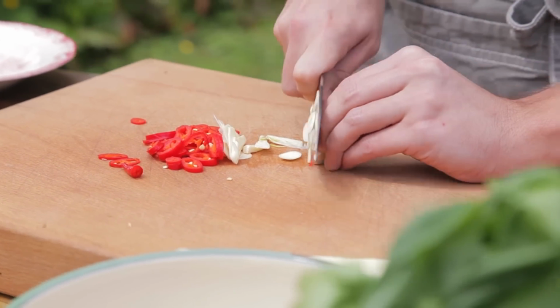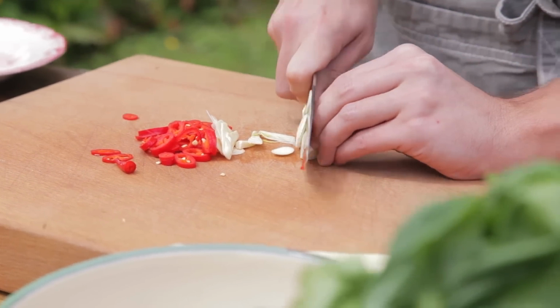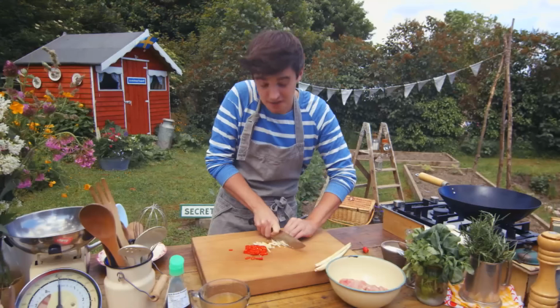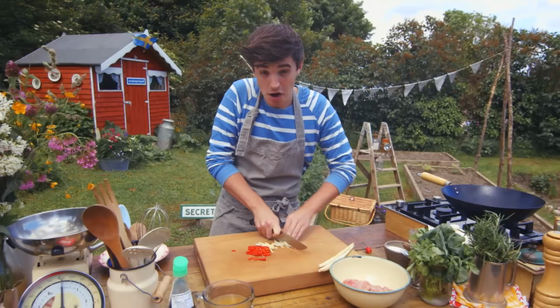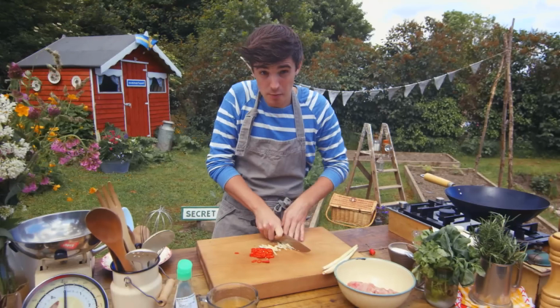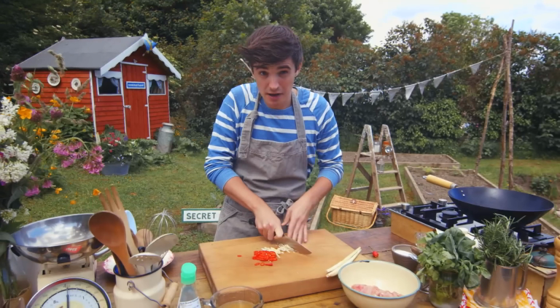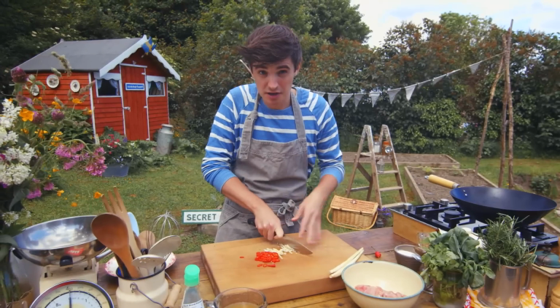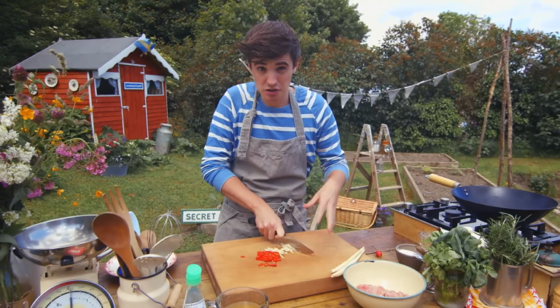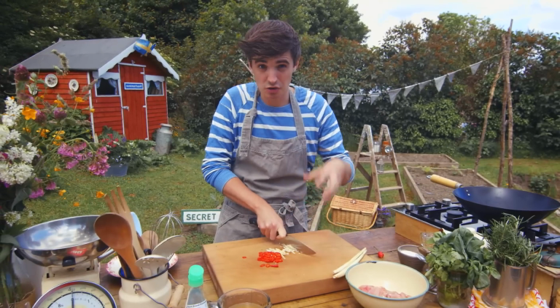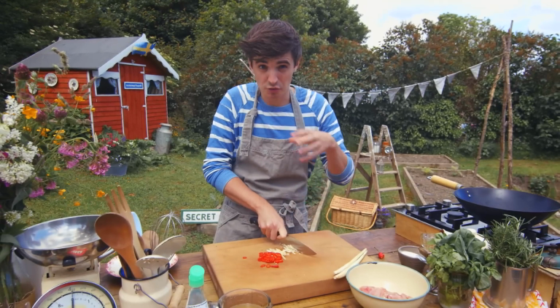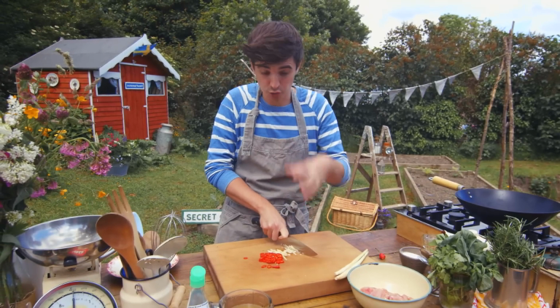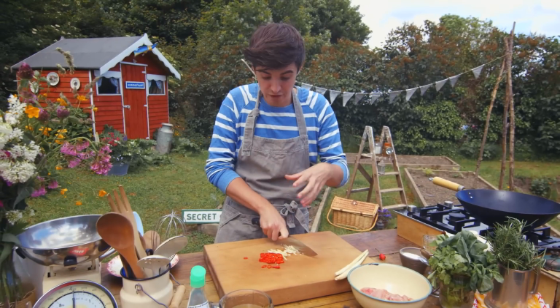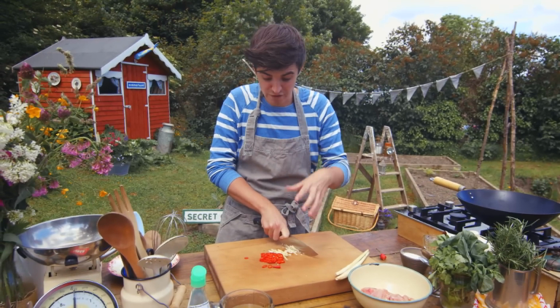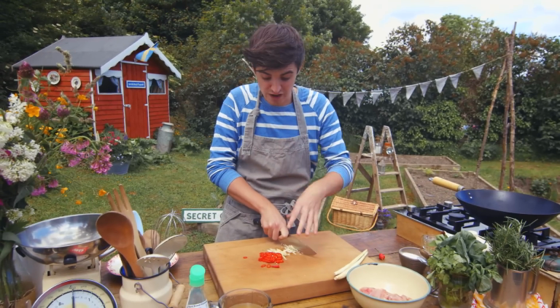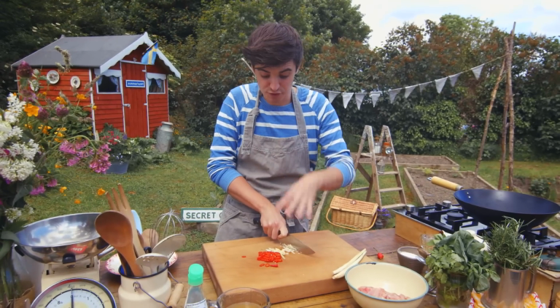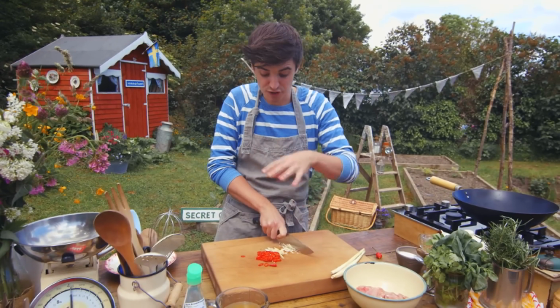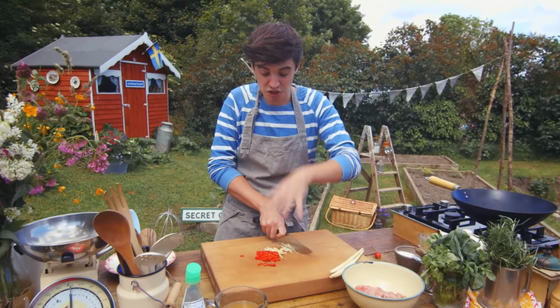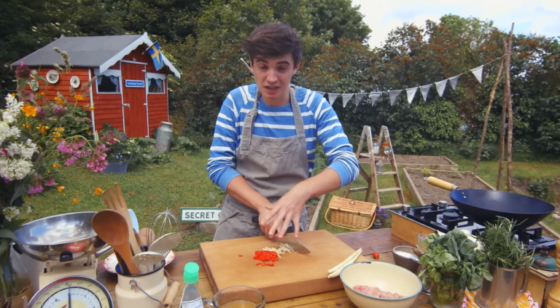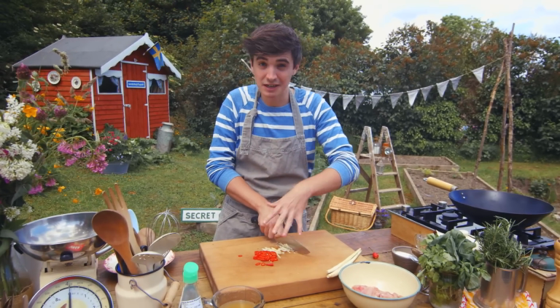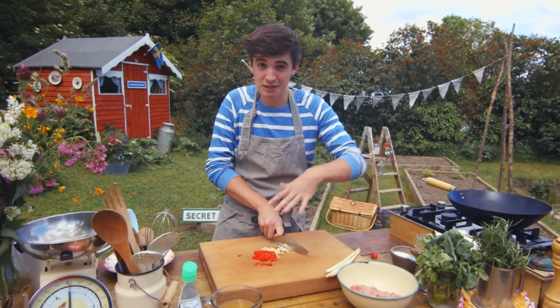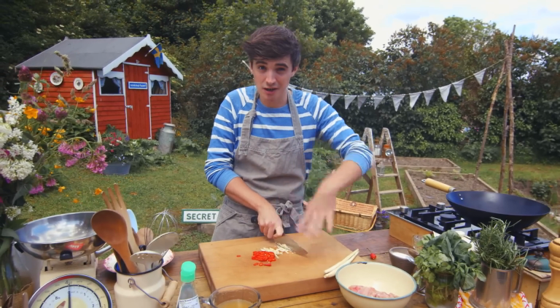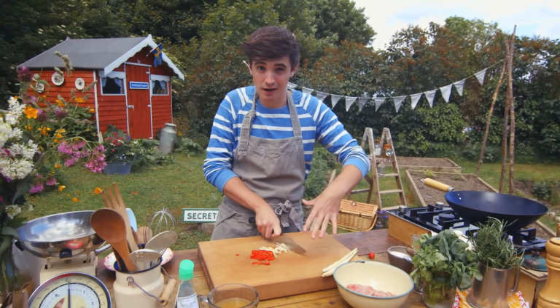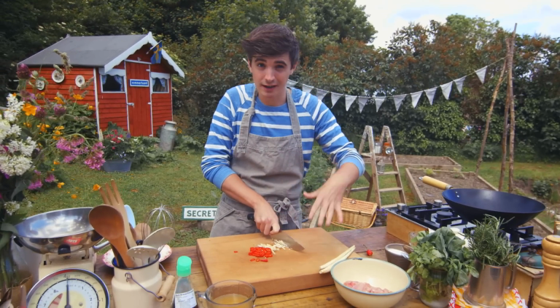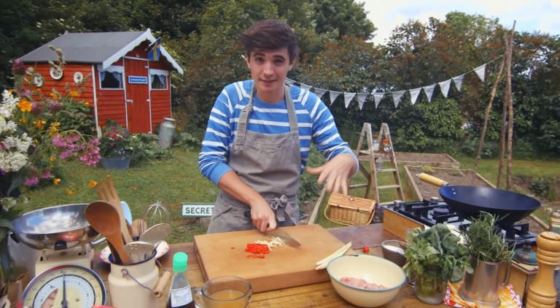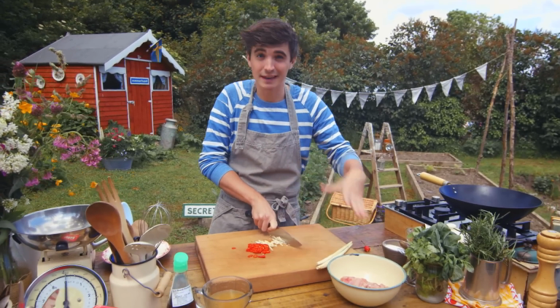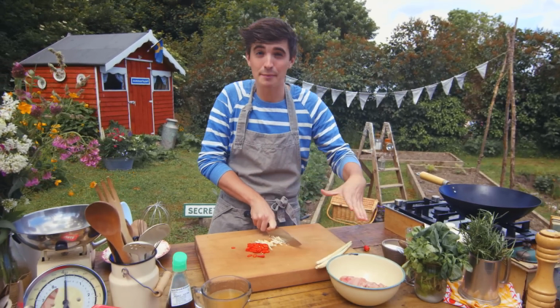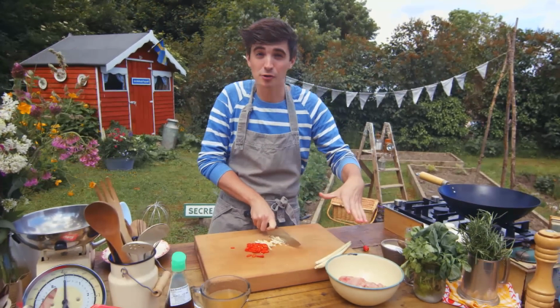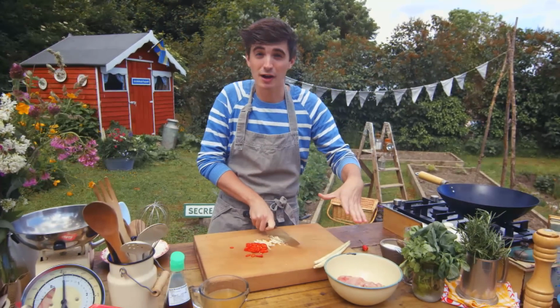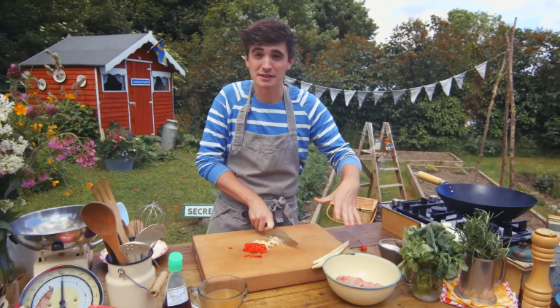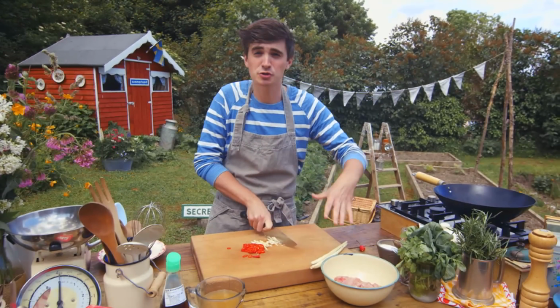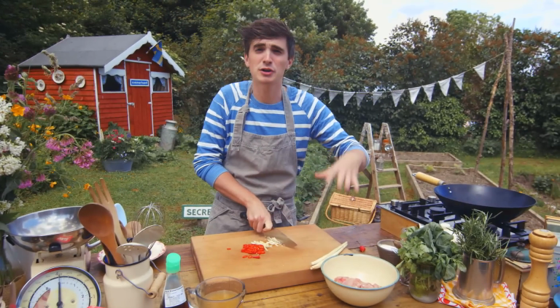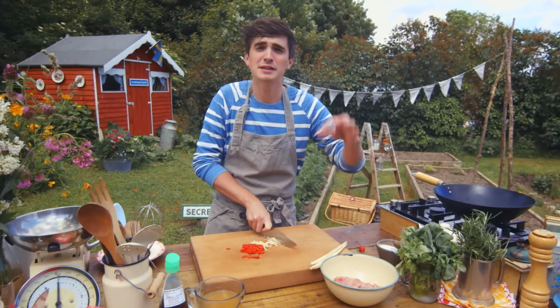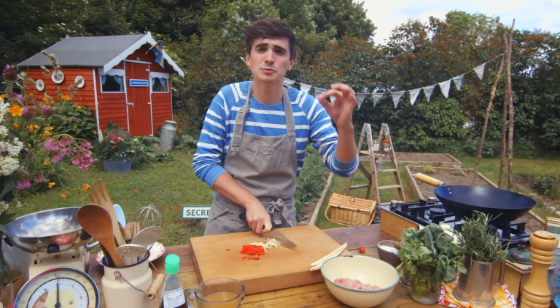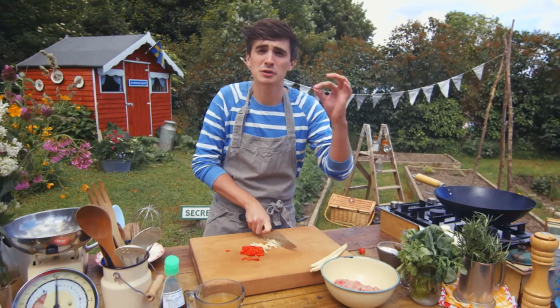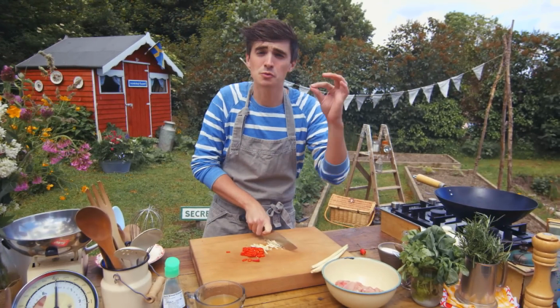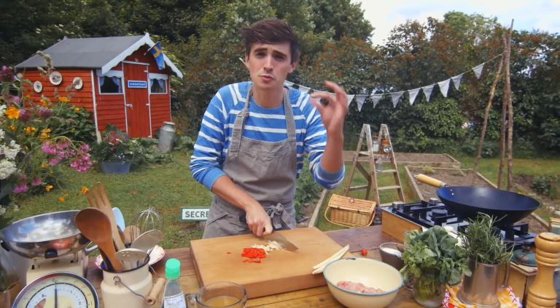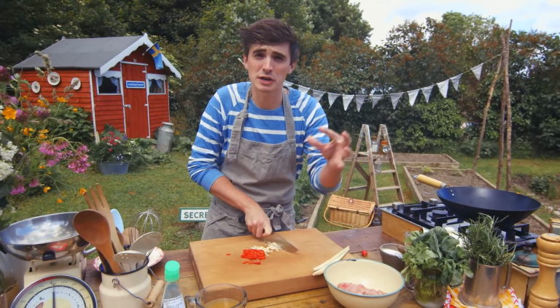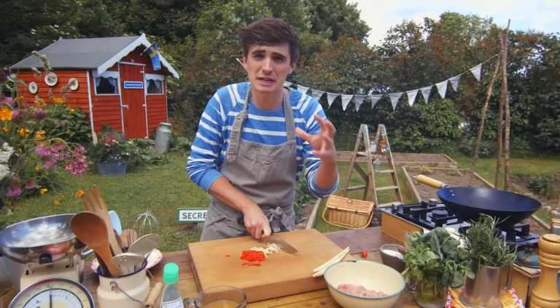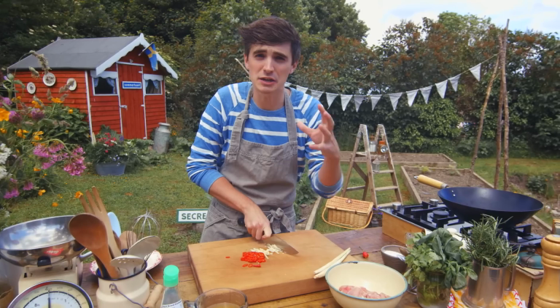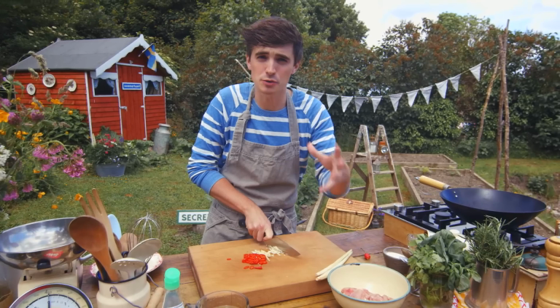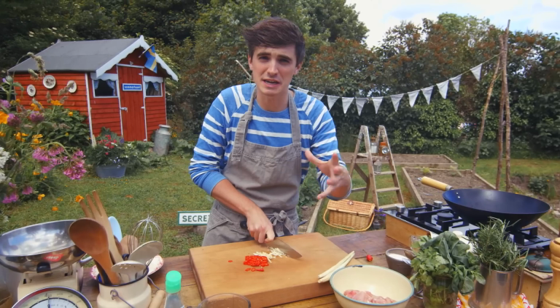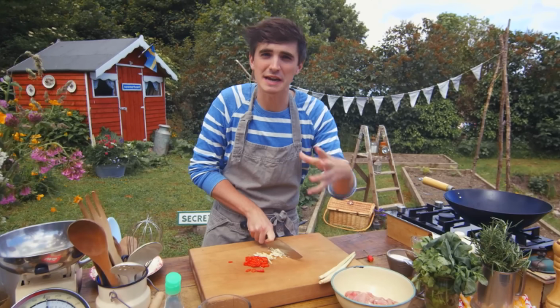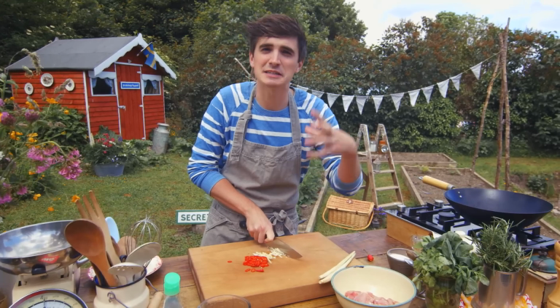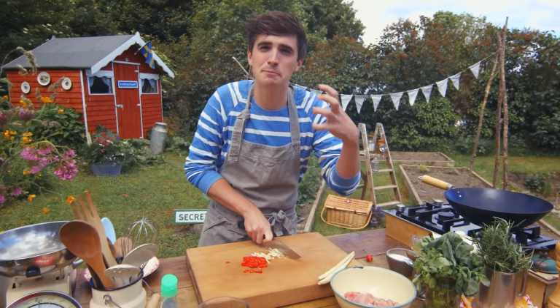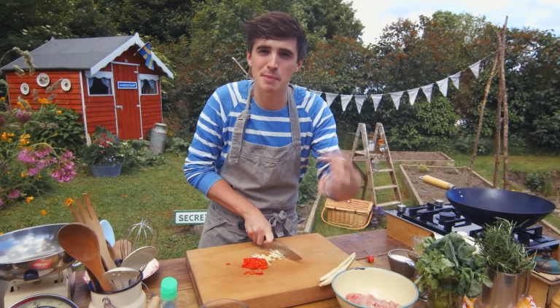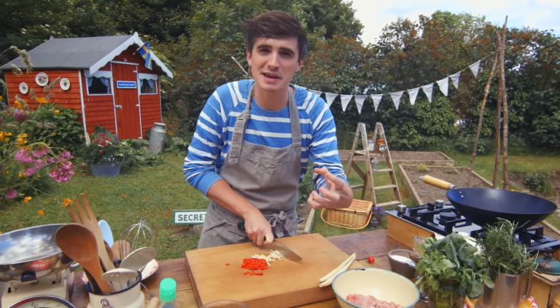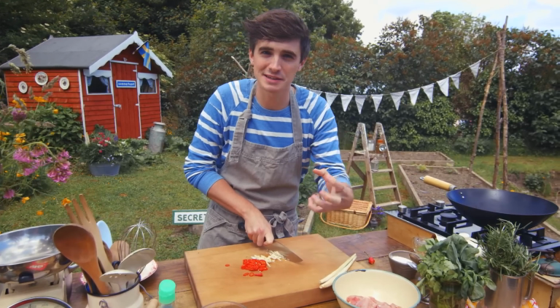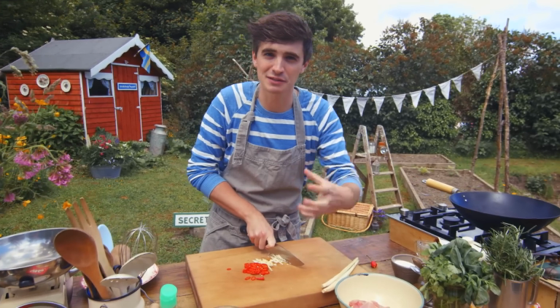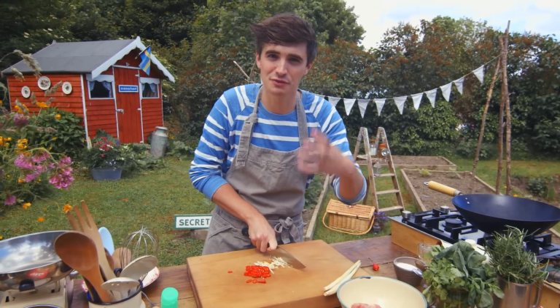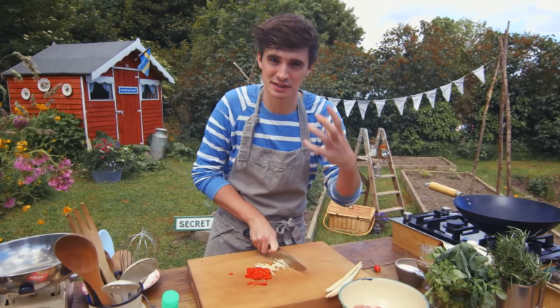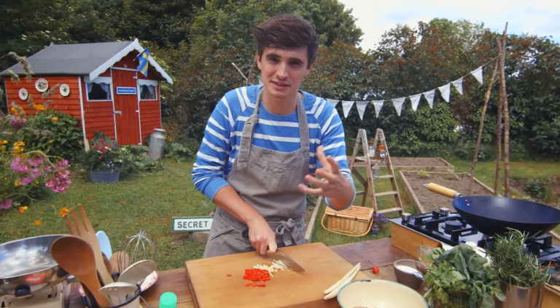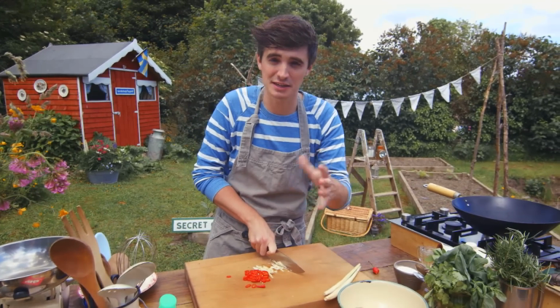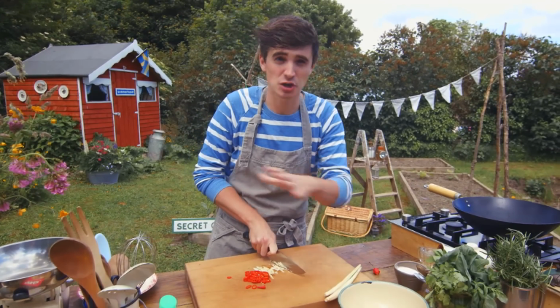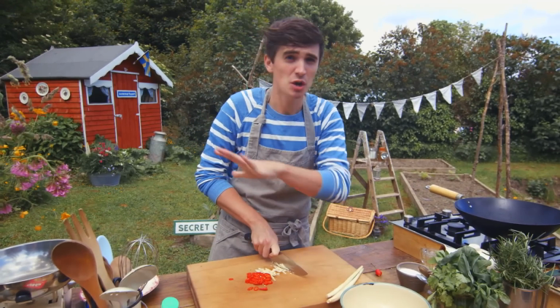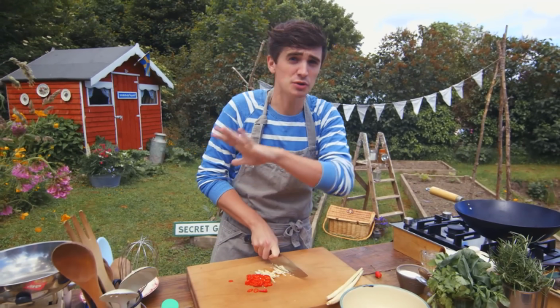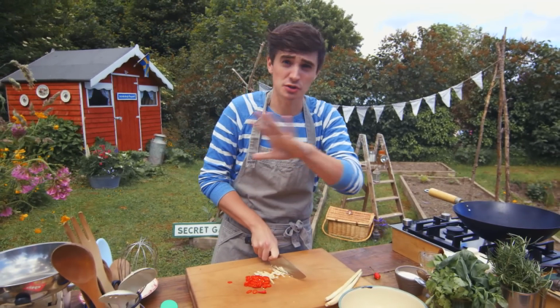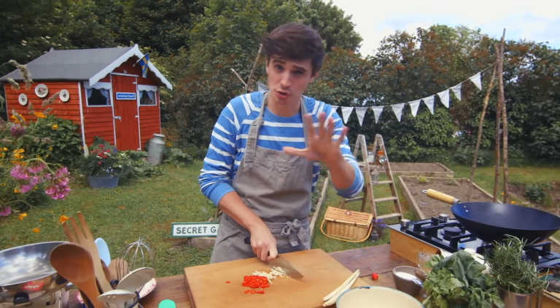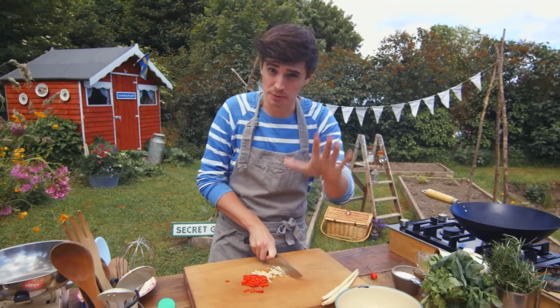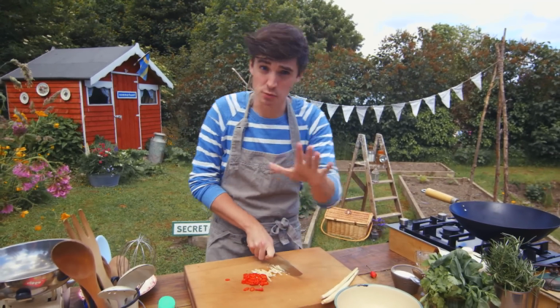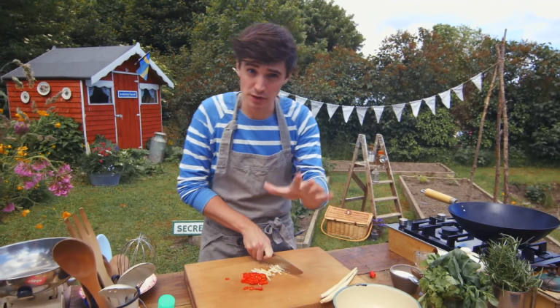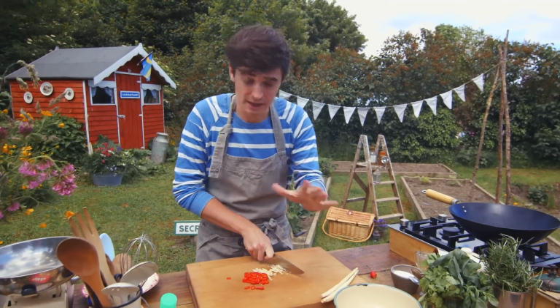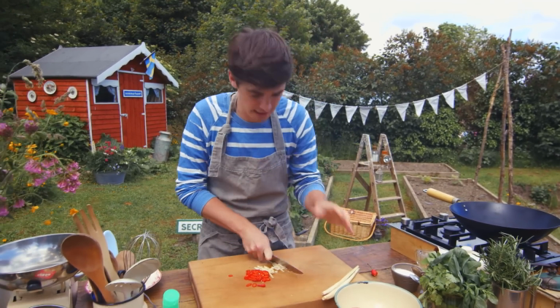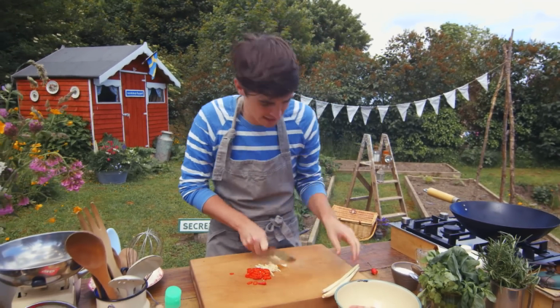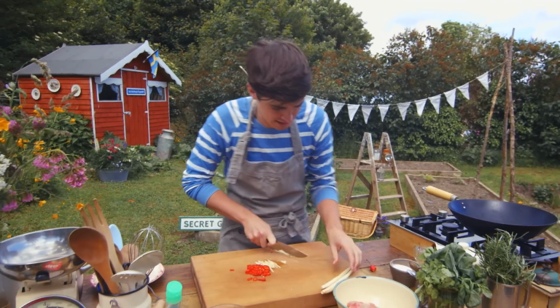This combination of three flavours — the chilli, the garlic and the lemongrass — creates something really unique as the basis for this dish, which is going to be really tasty.